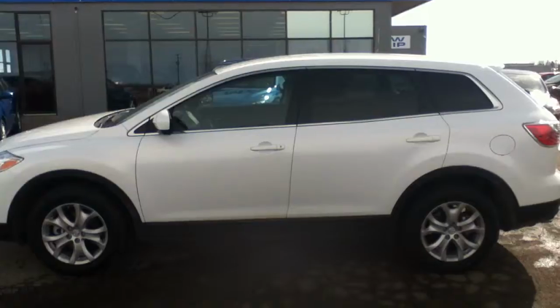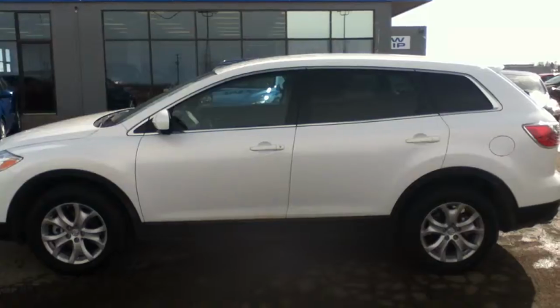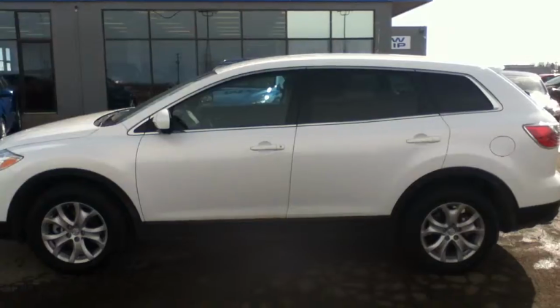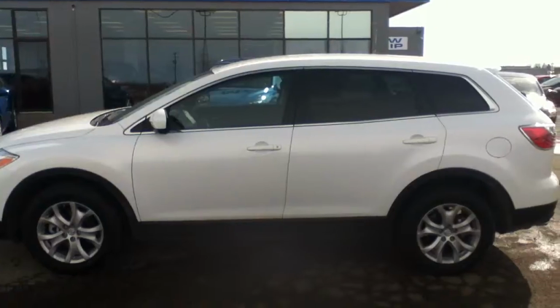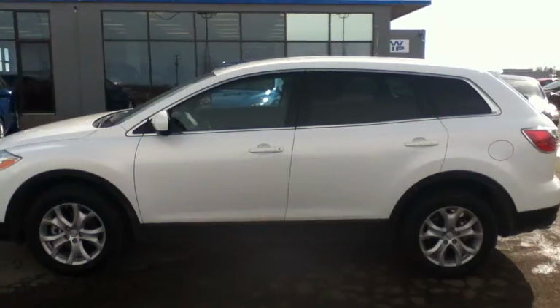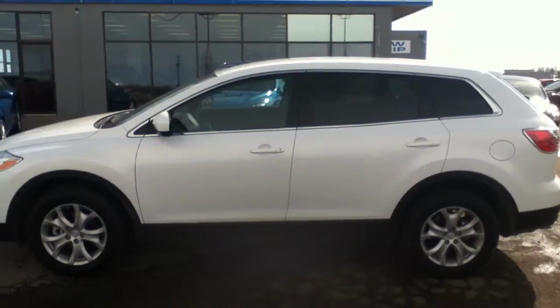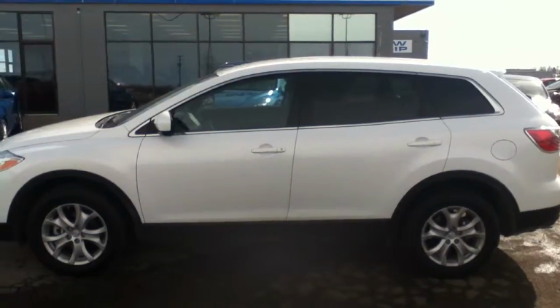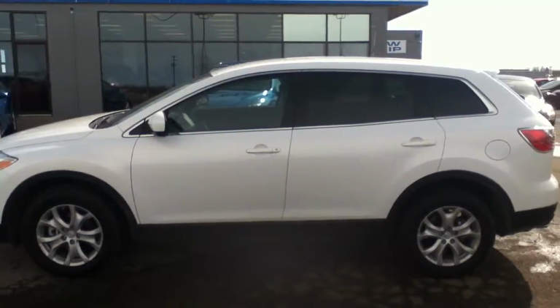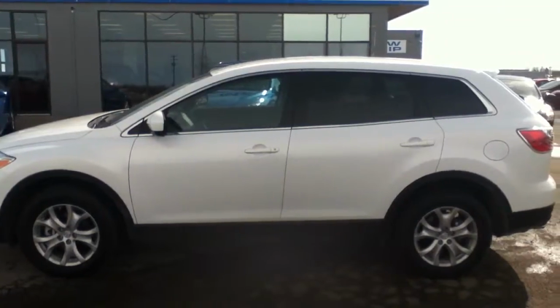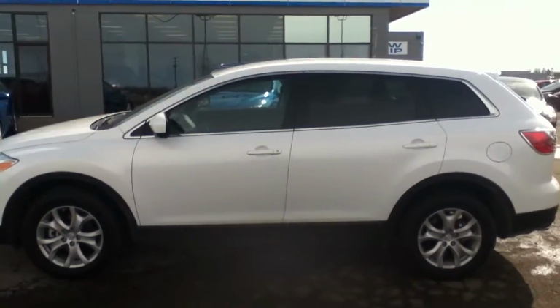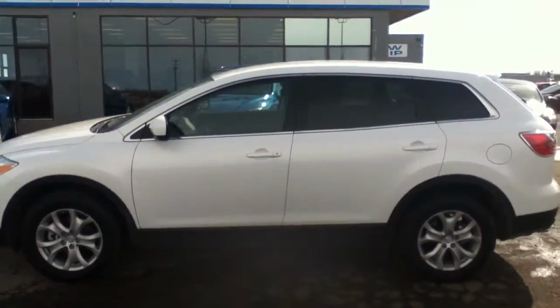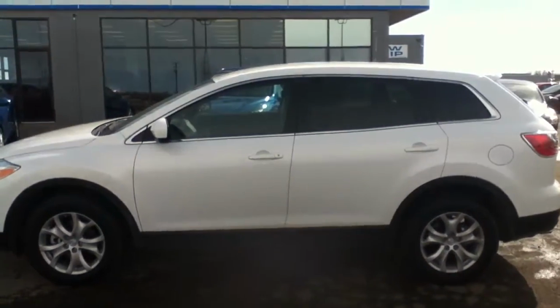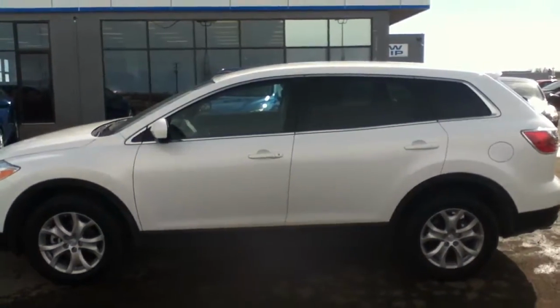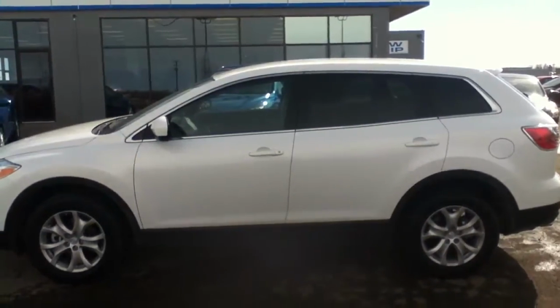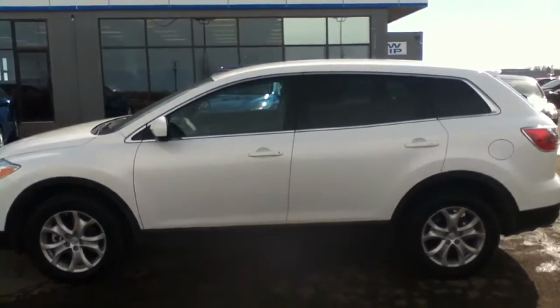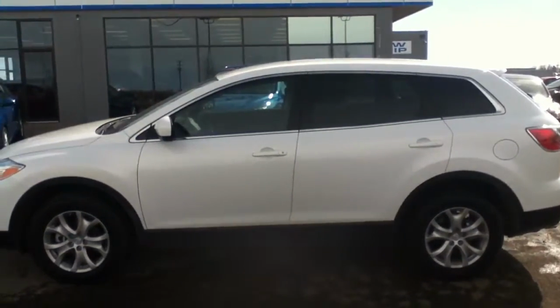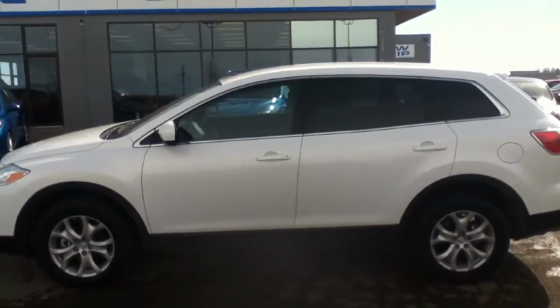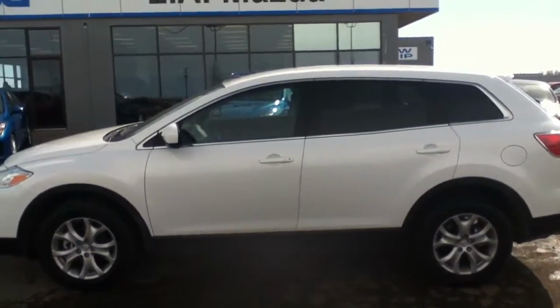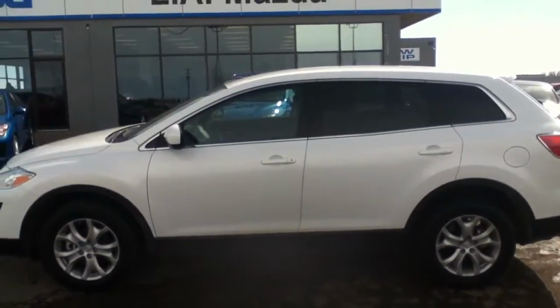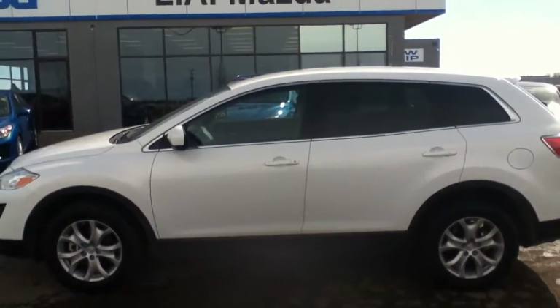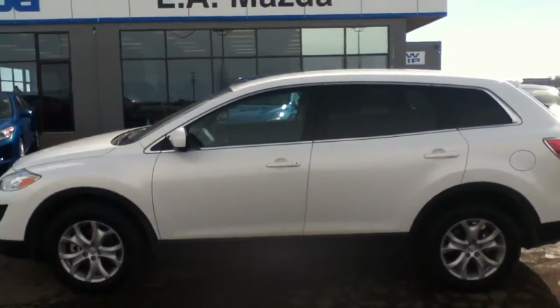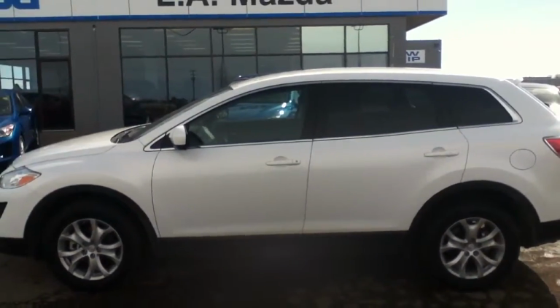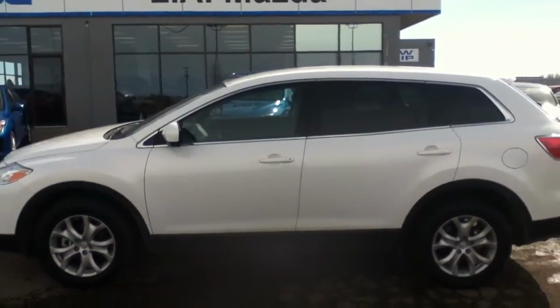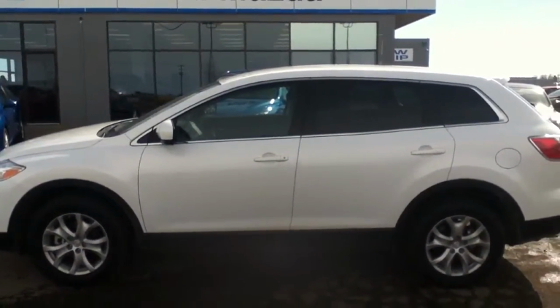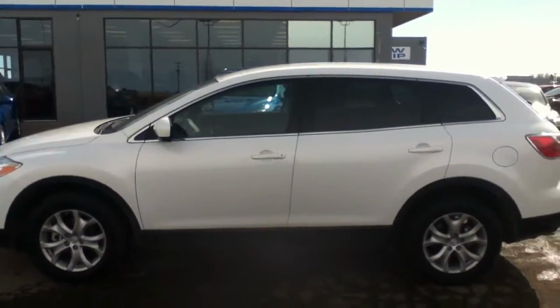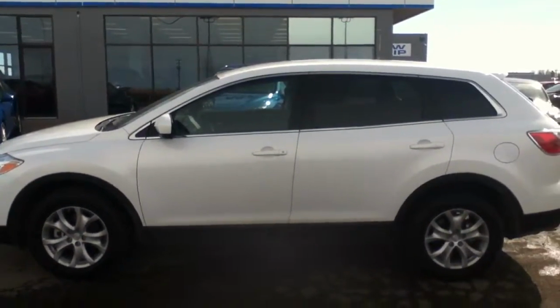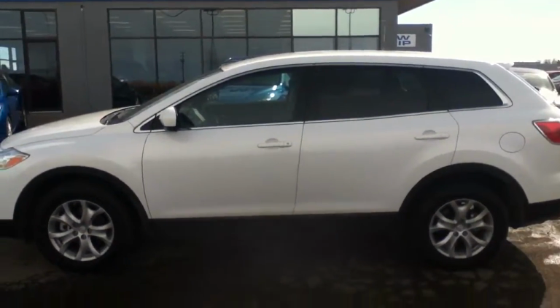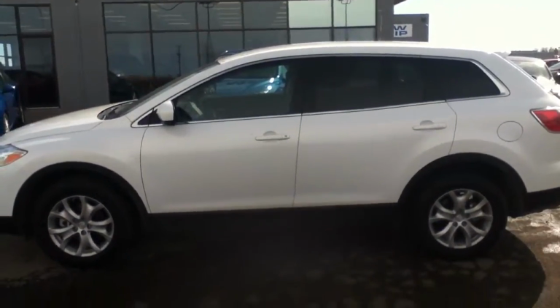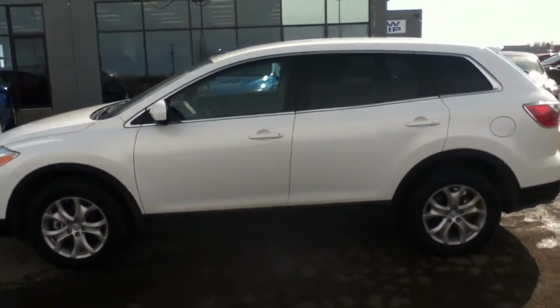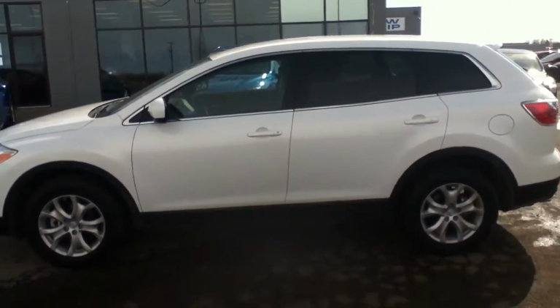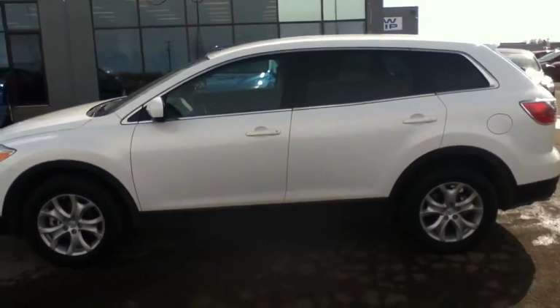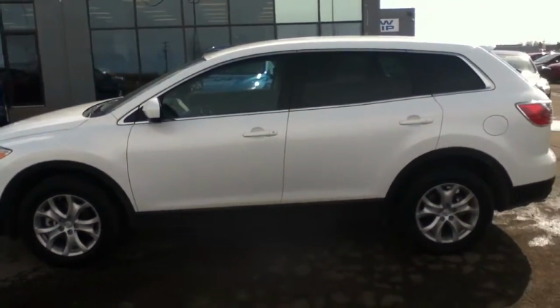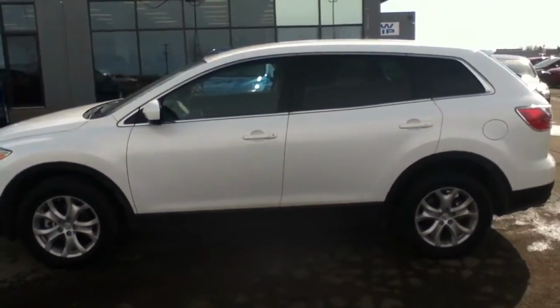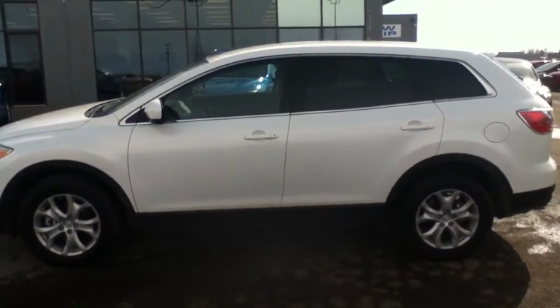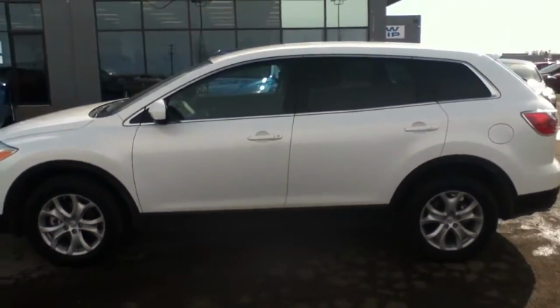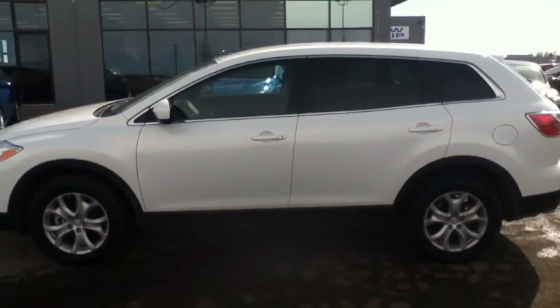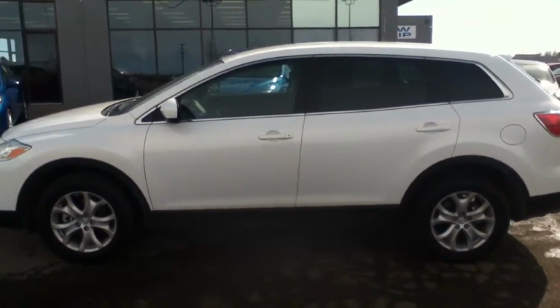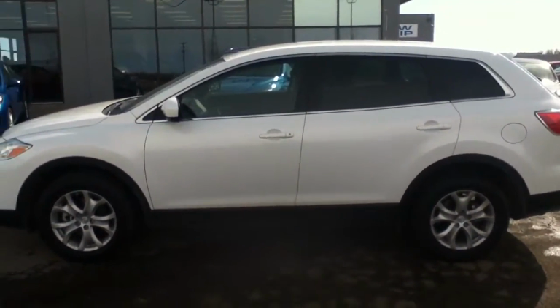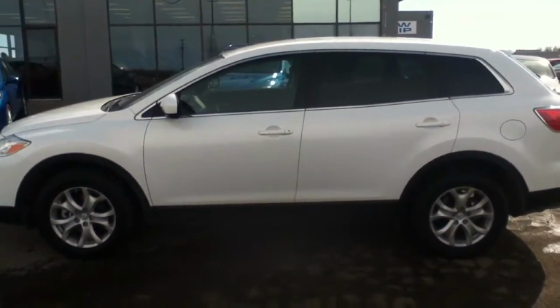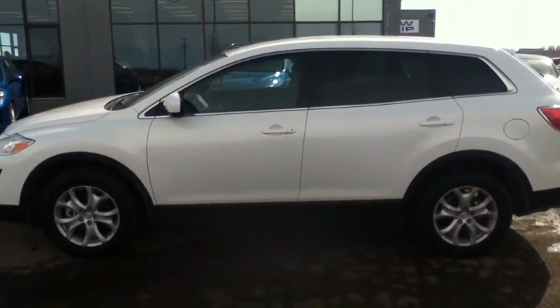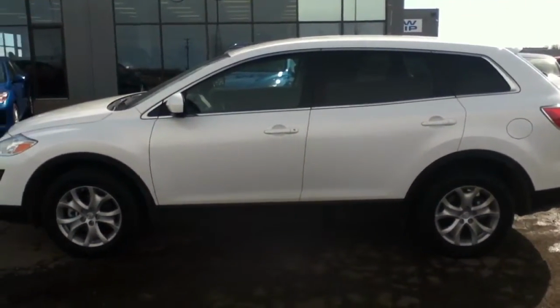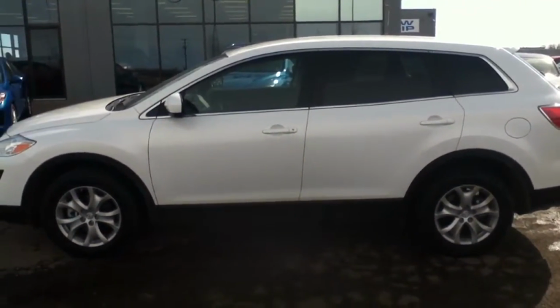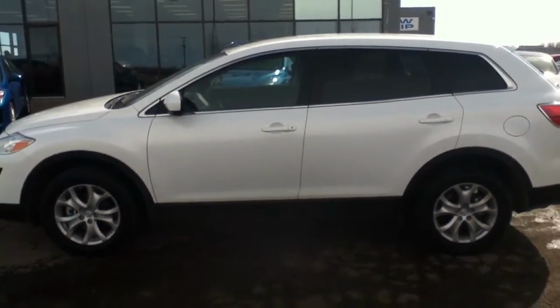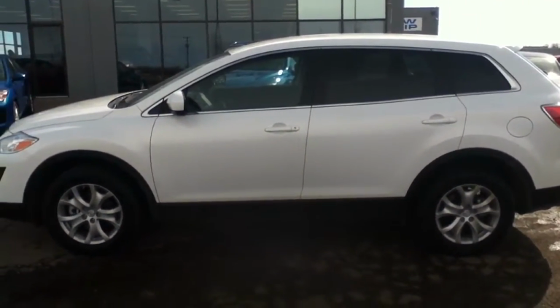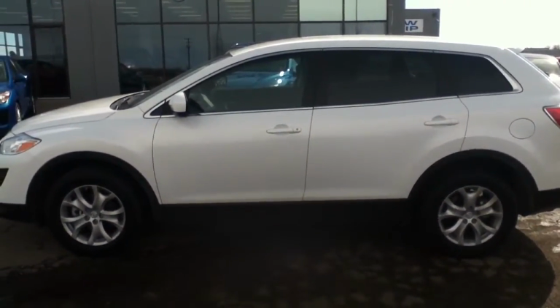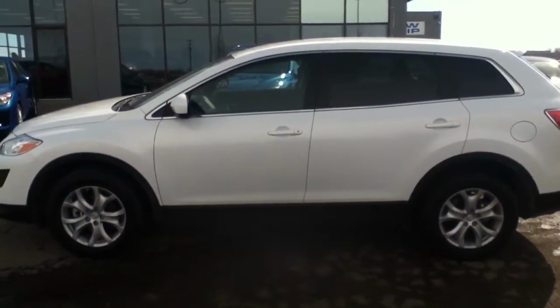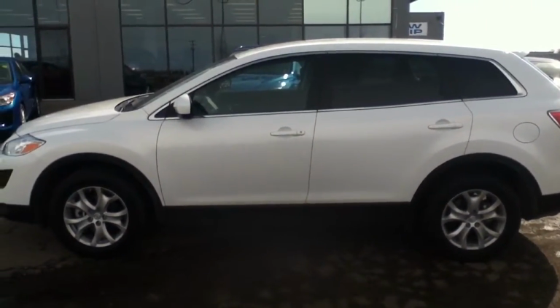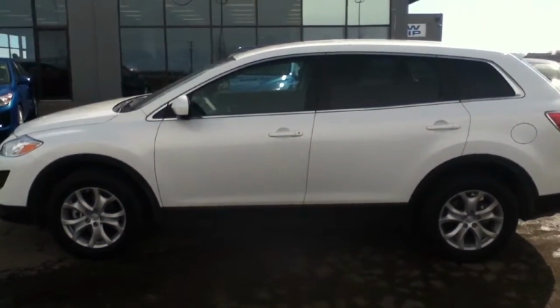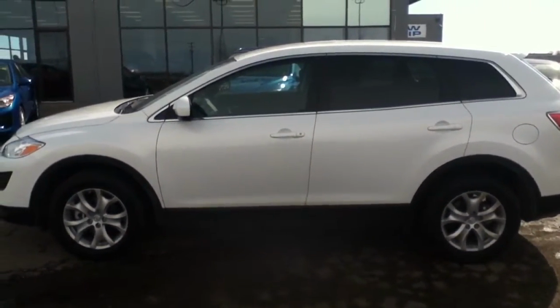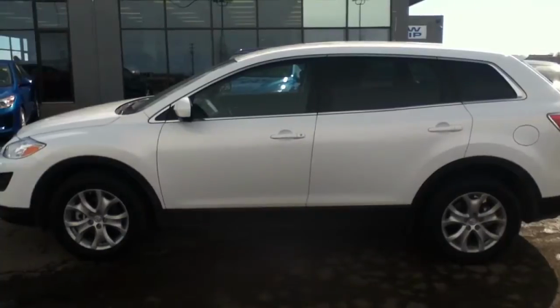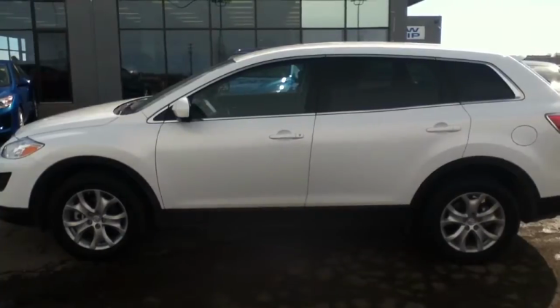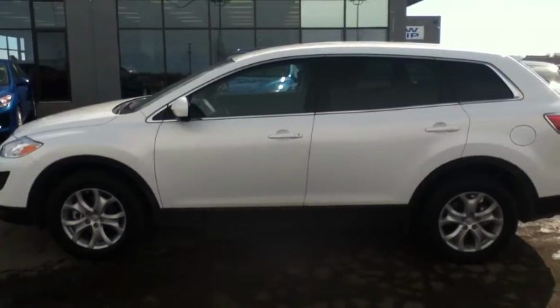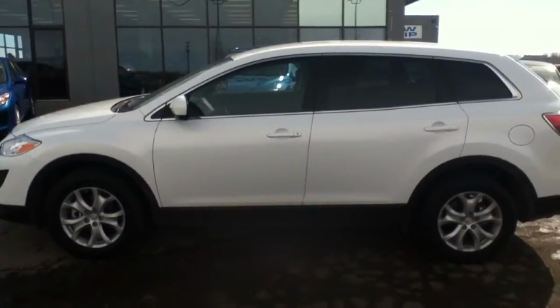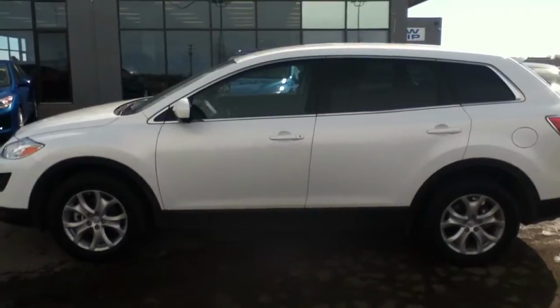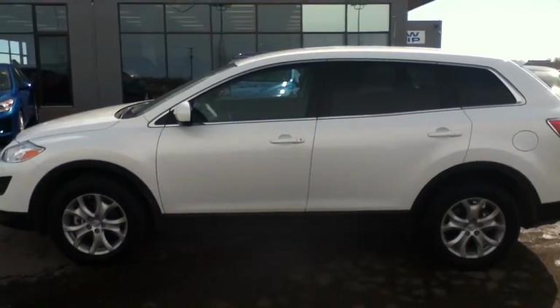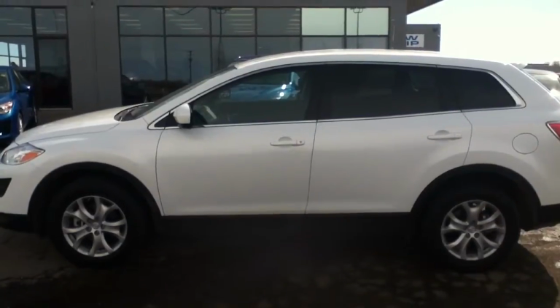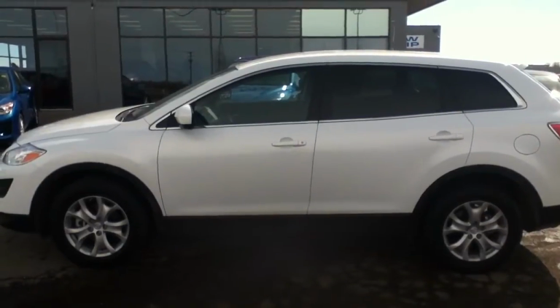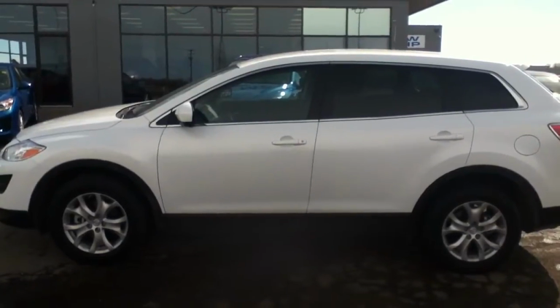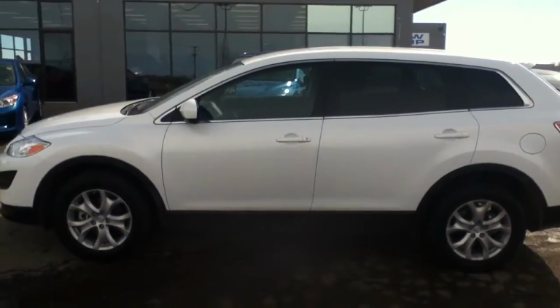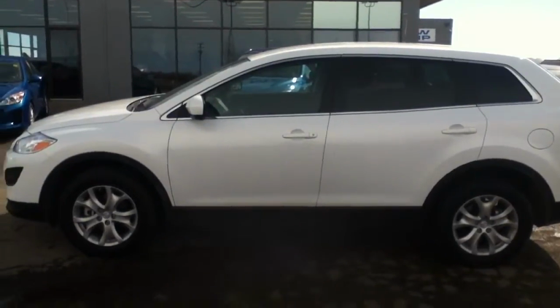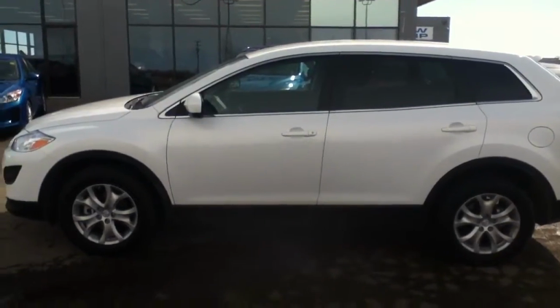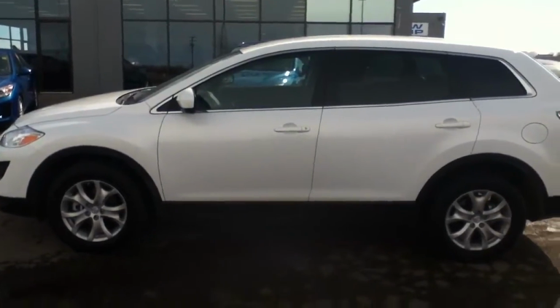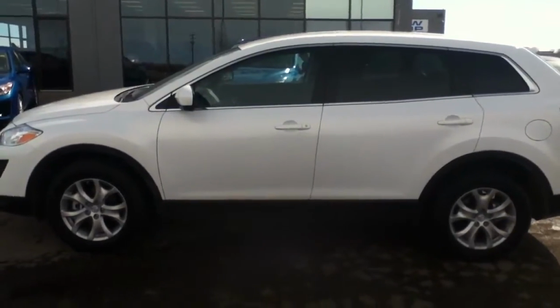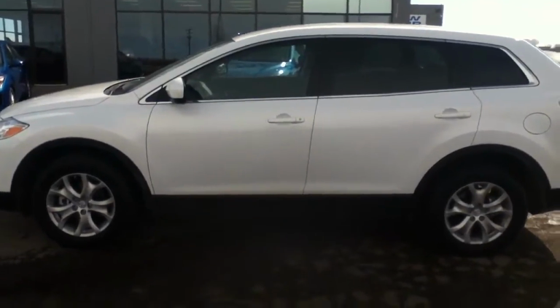Hi Rakesh, this is Chris from LA Mazda. I just wanted to send you a video of the 2012 CX-9.